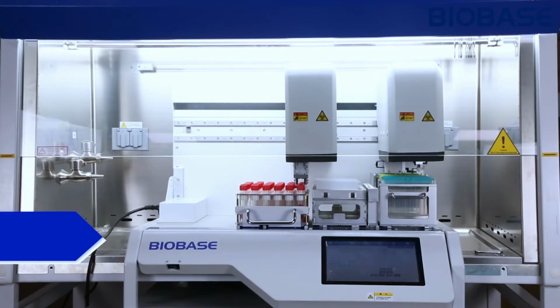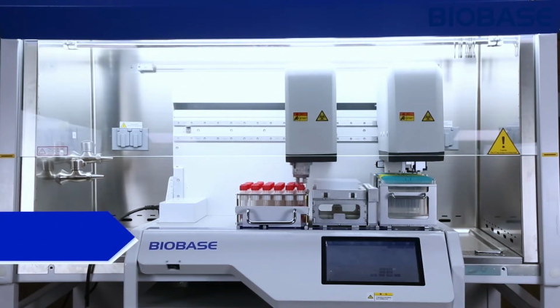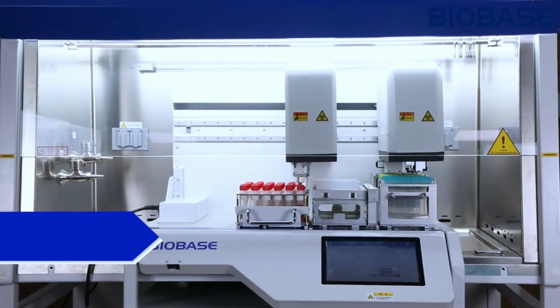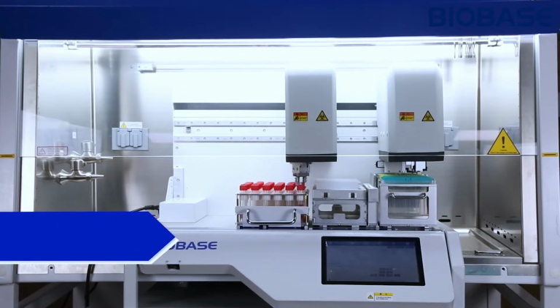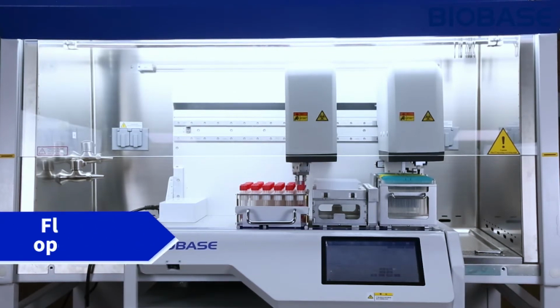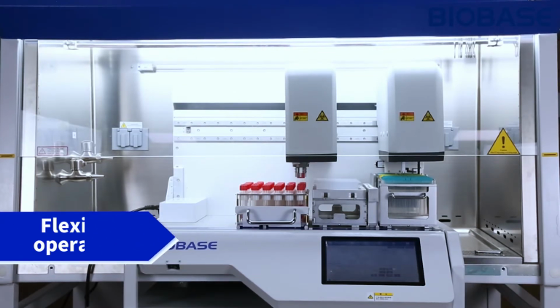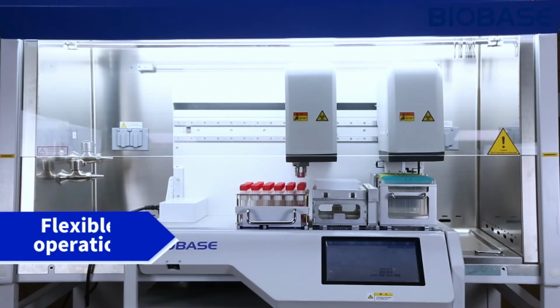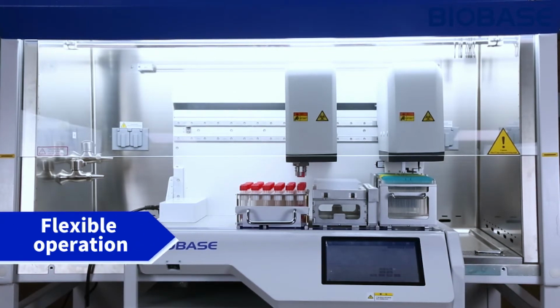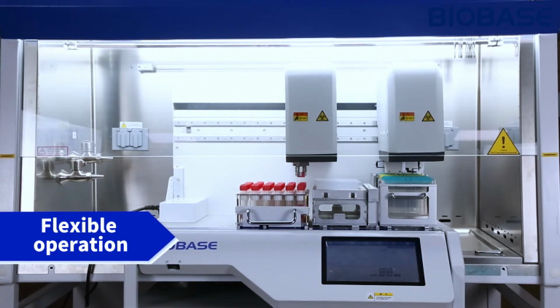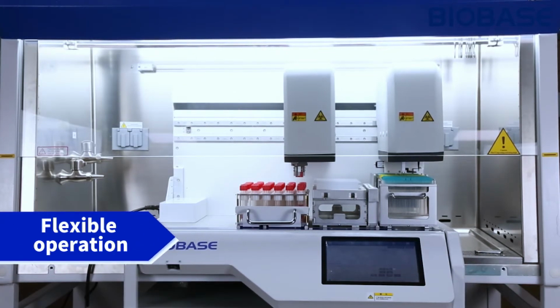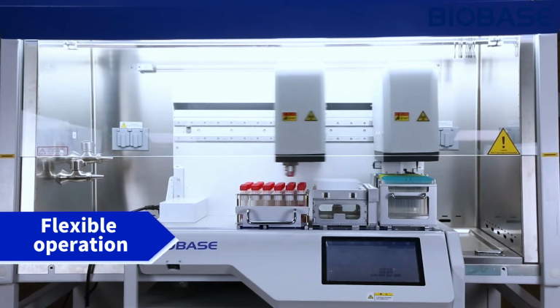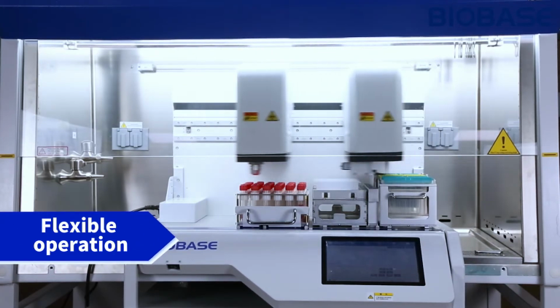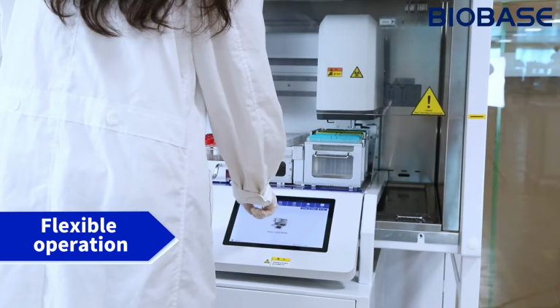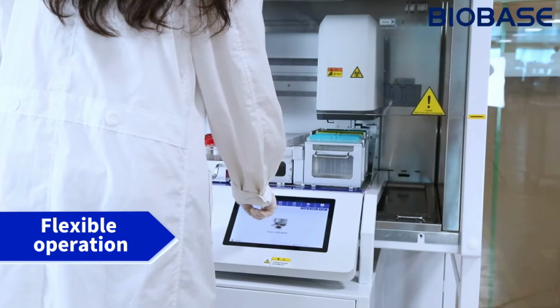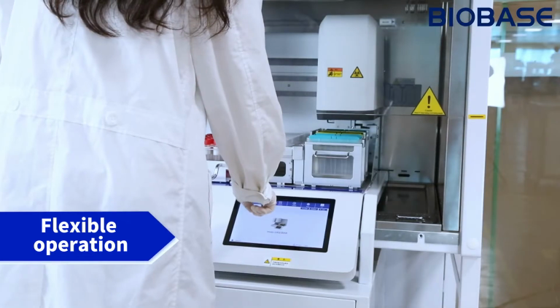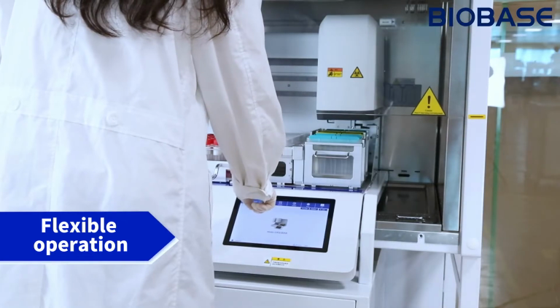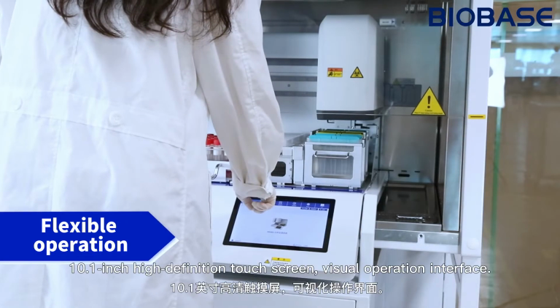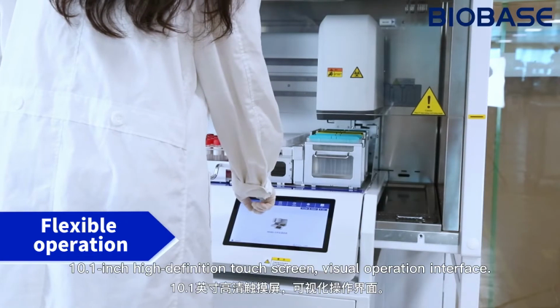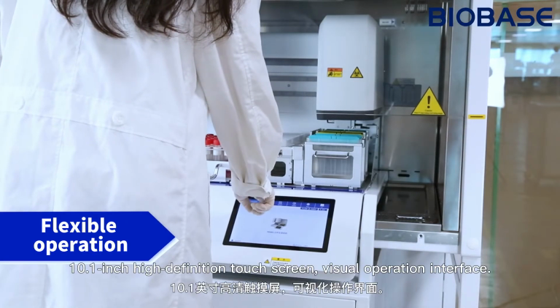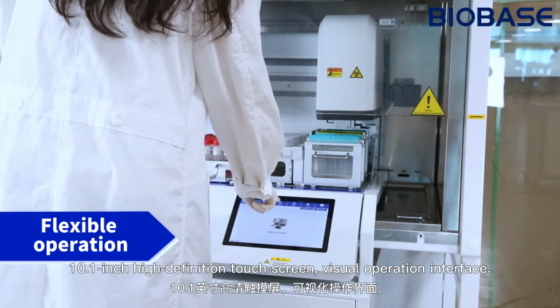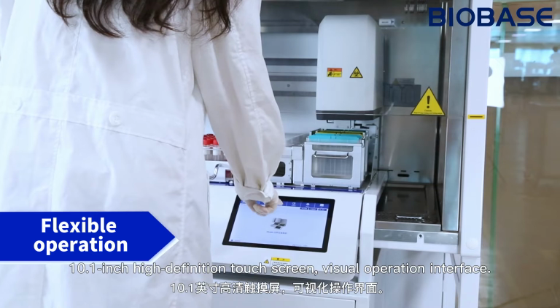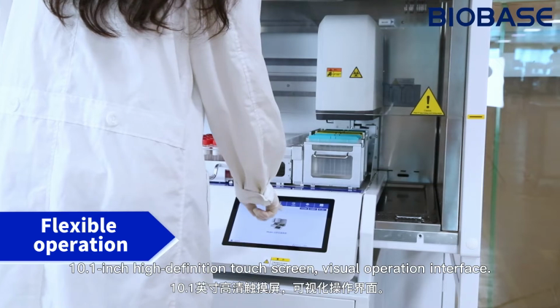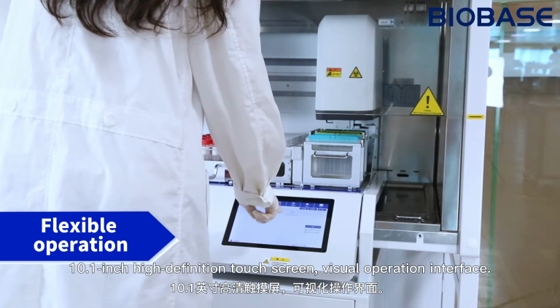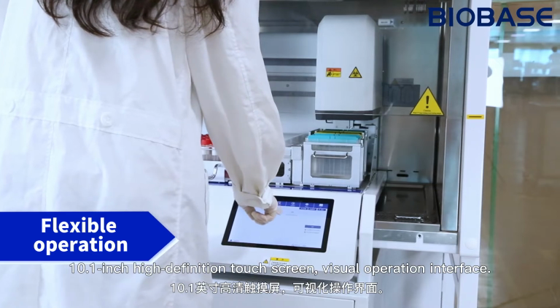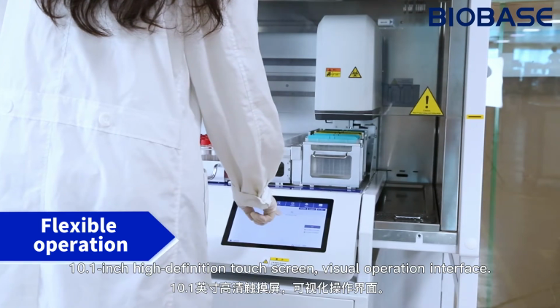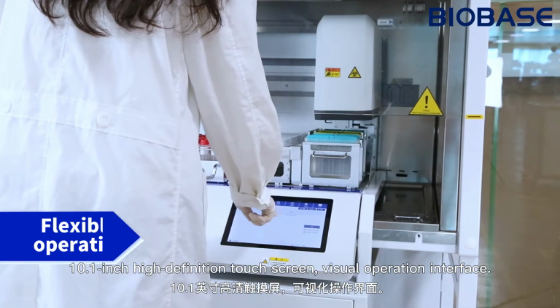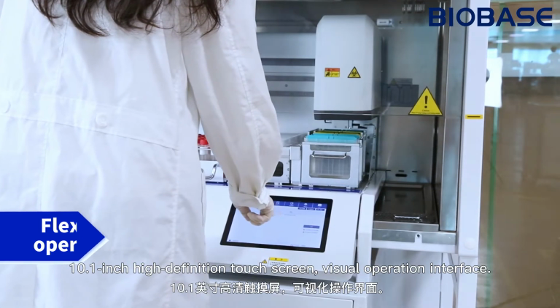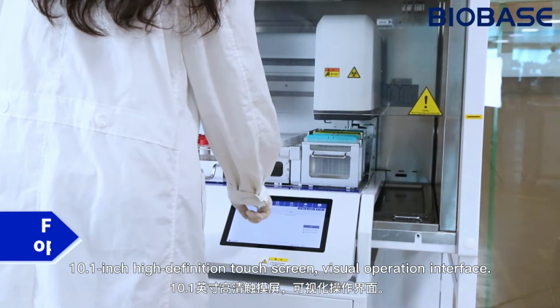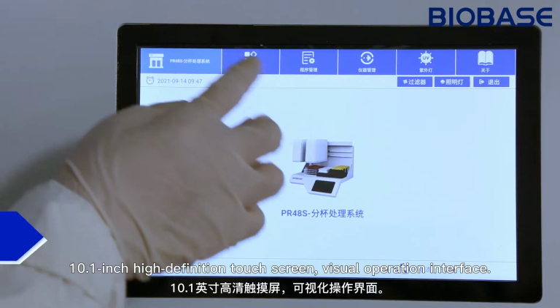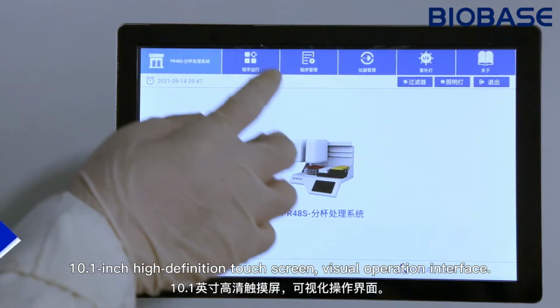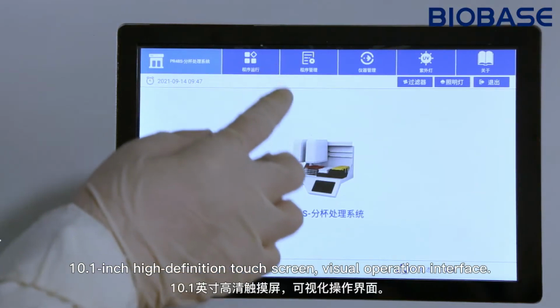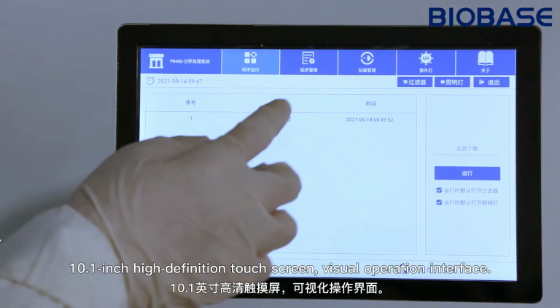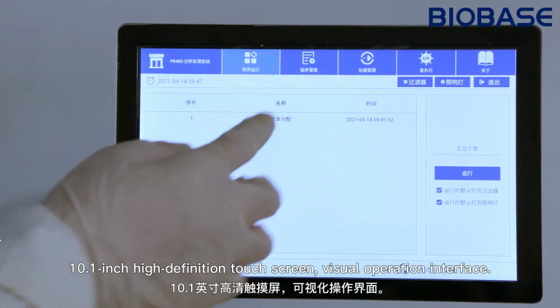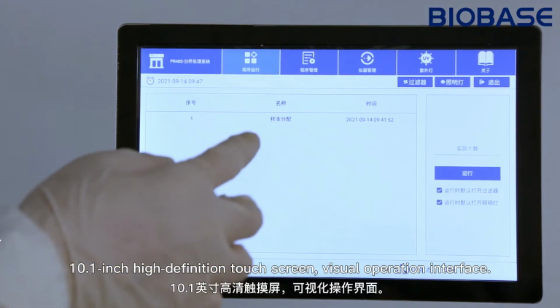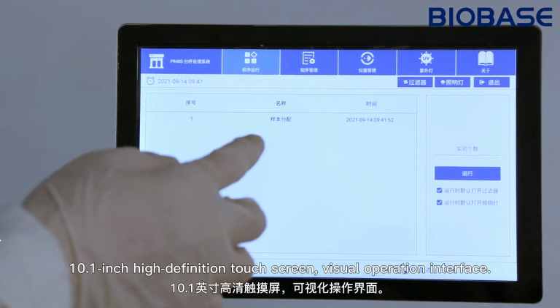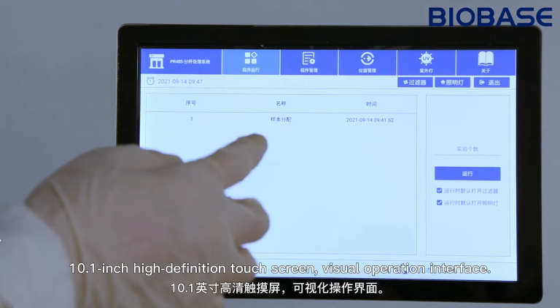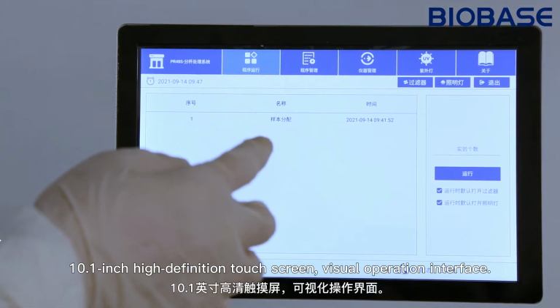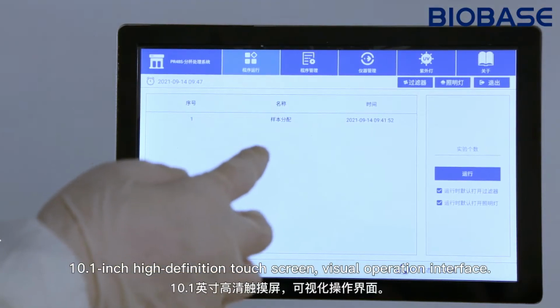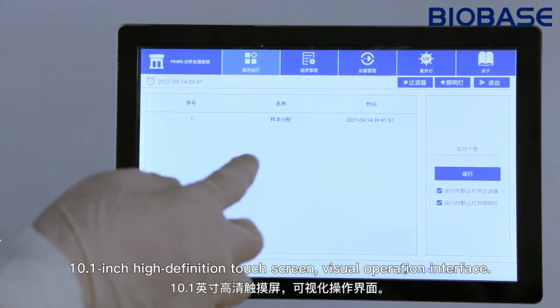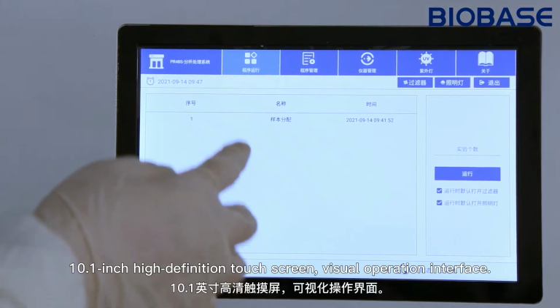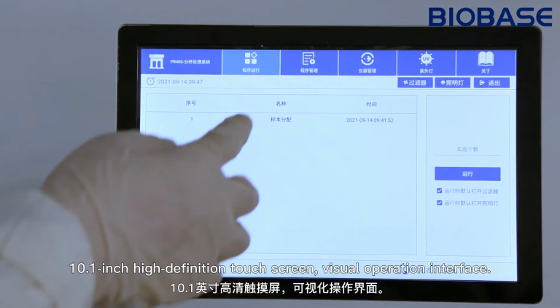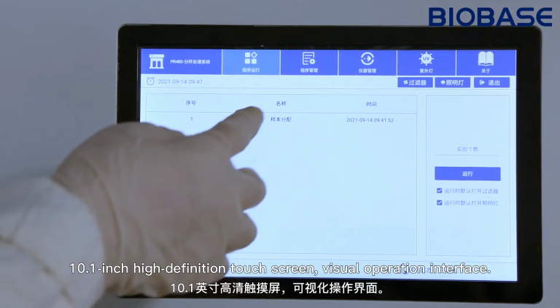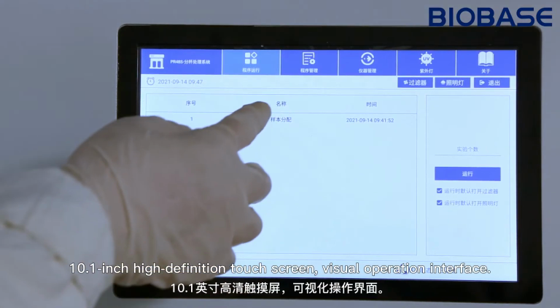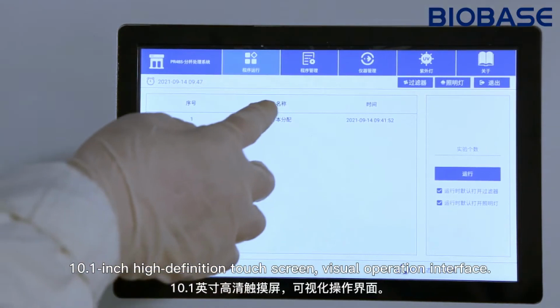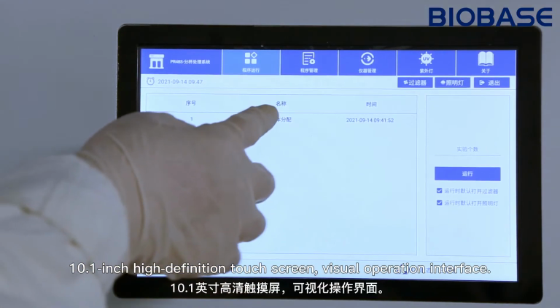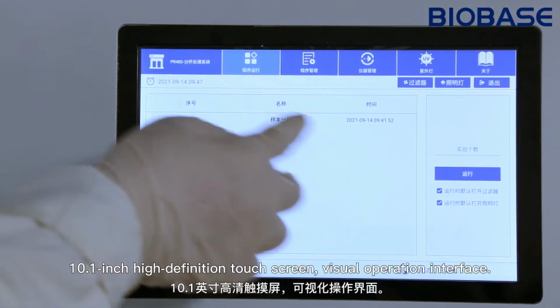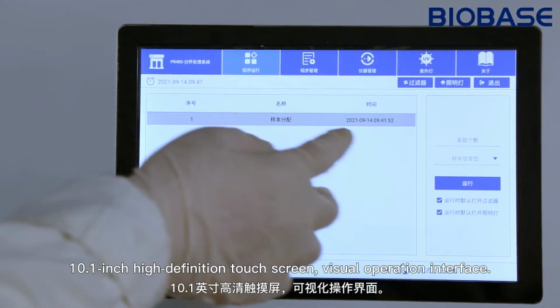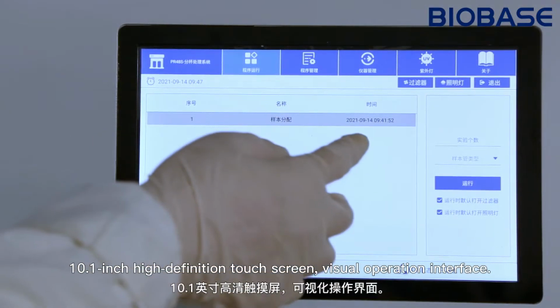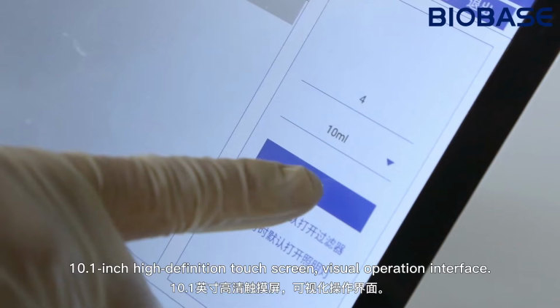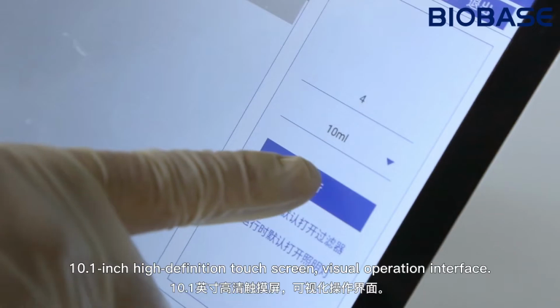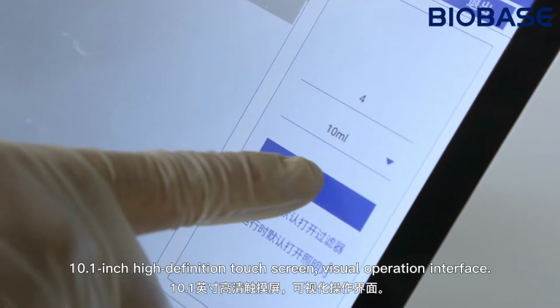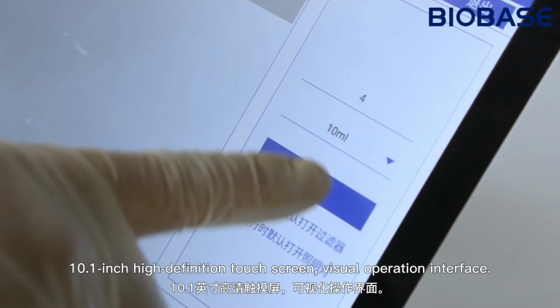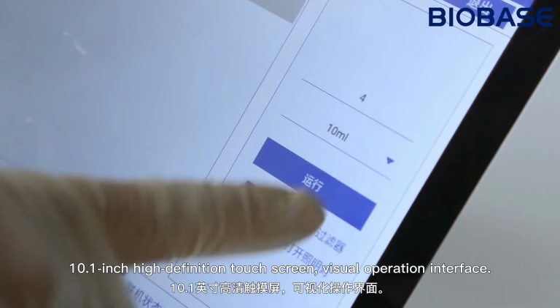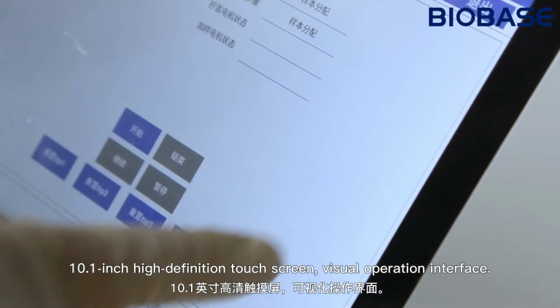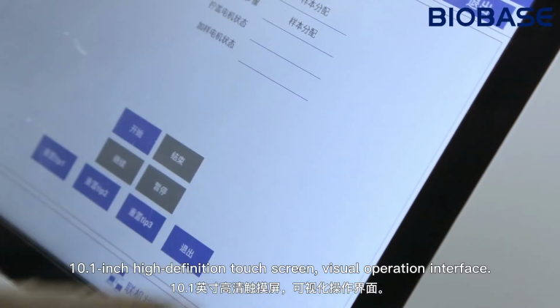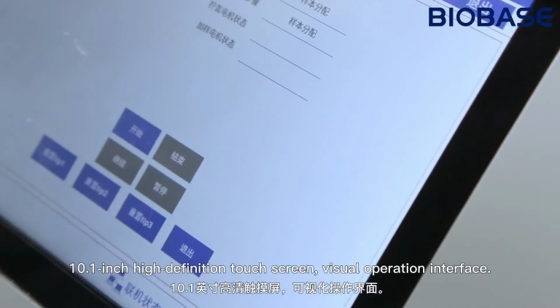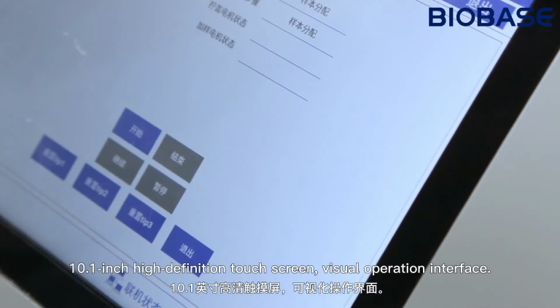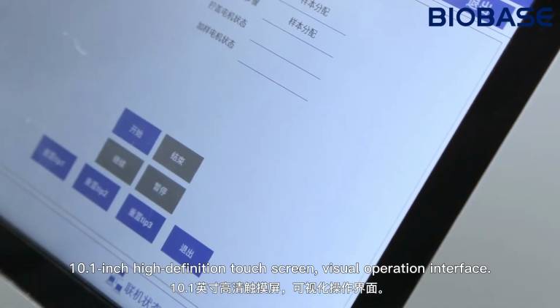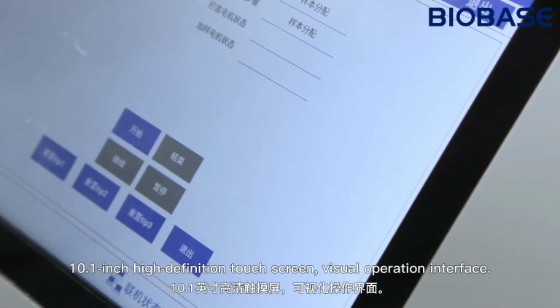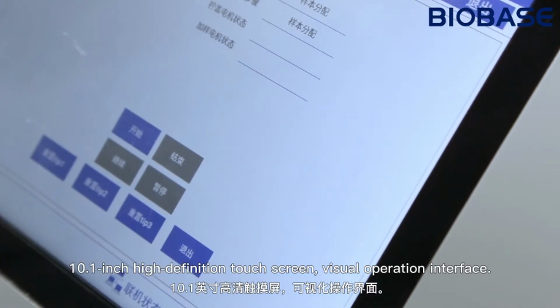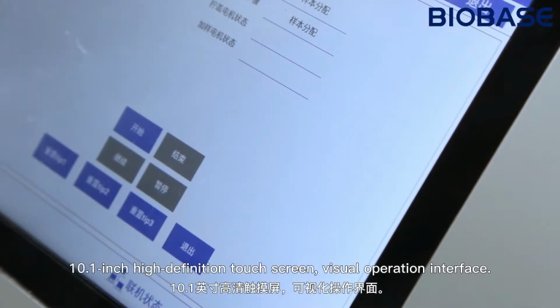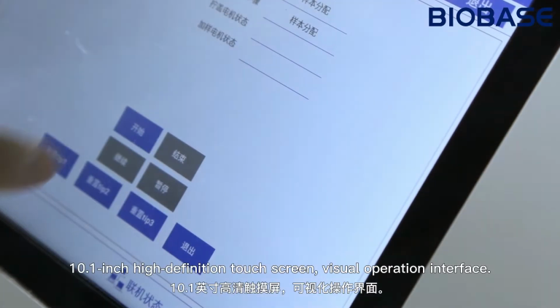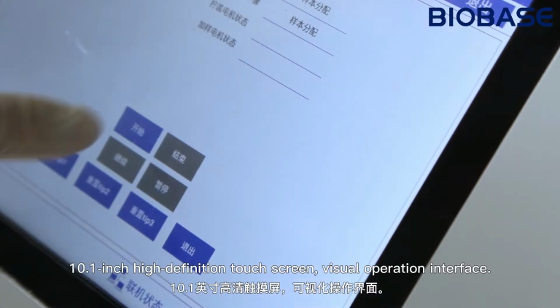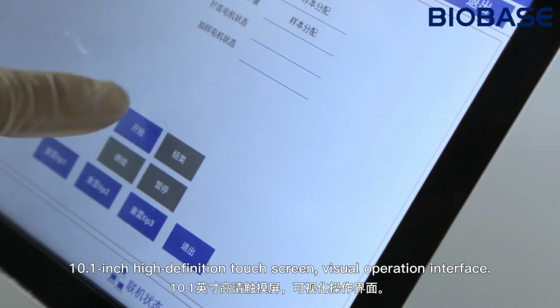Flexible operation: a 10.1-inch high-definition touch screen with a visual operation interface.